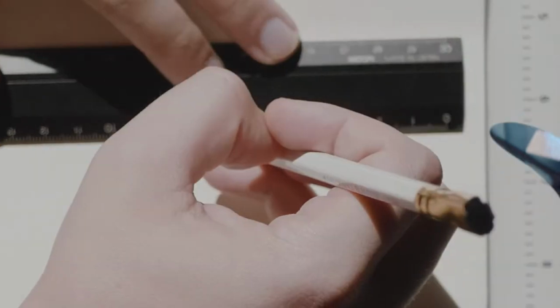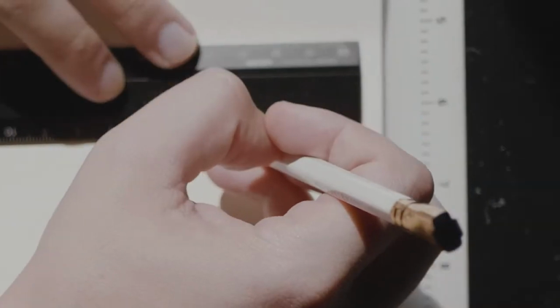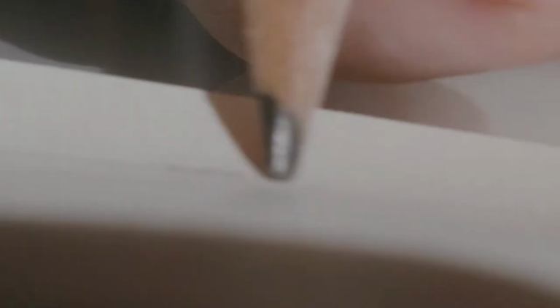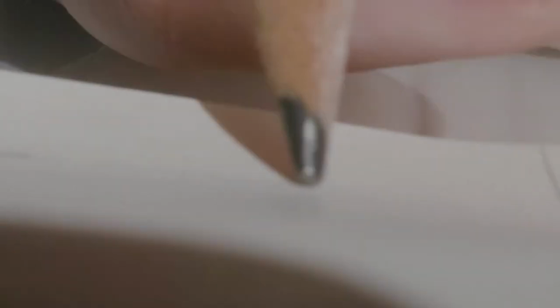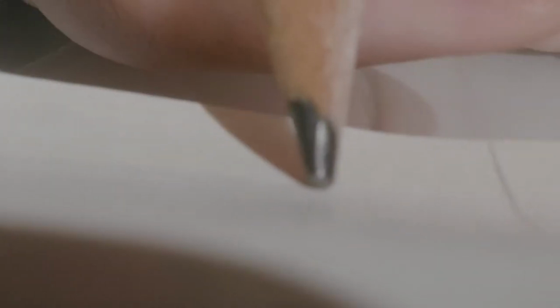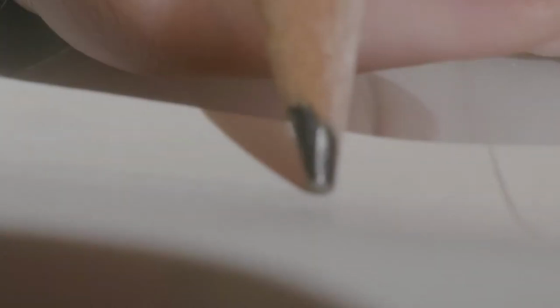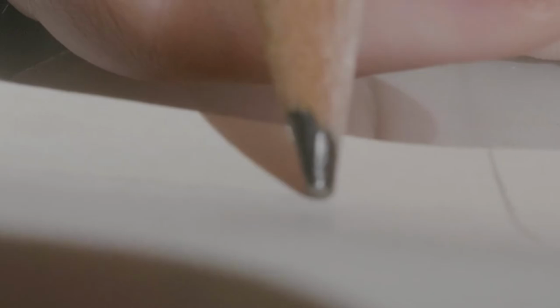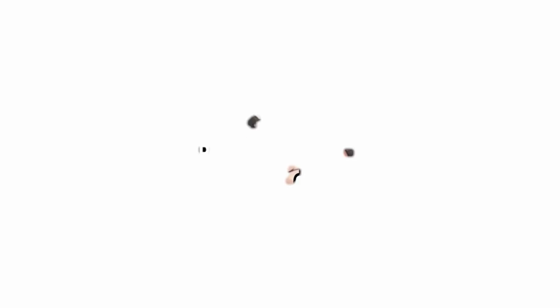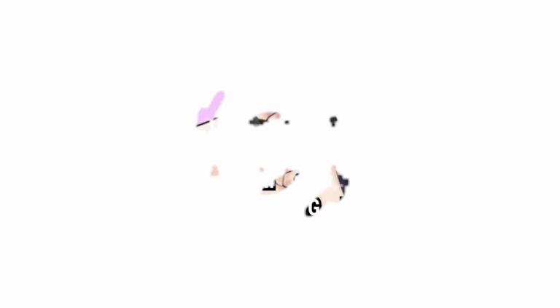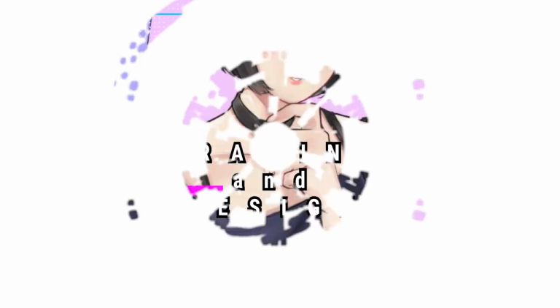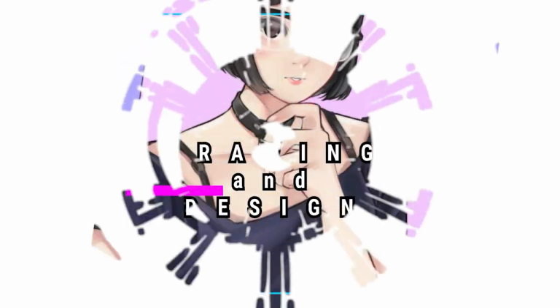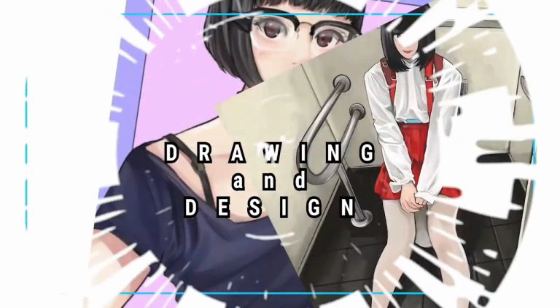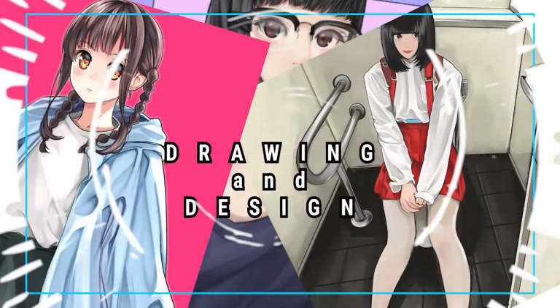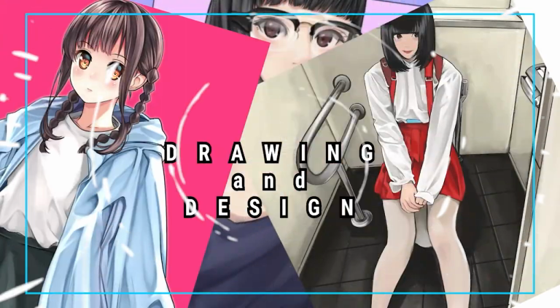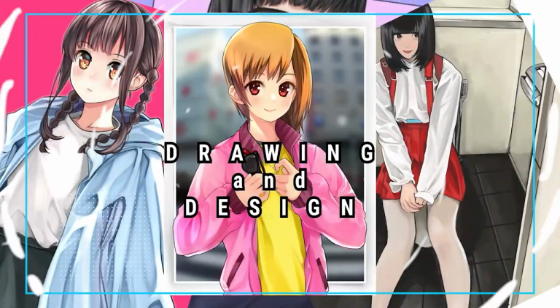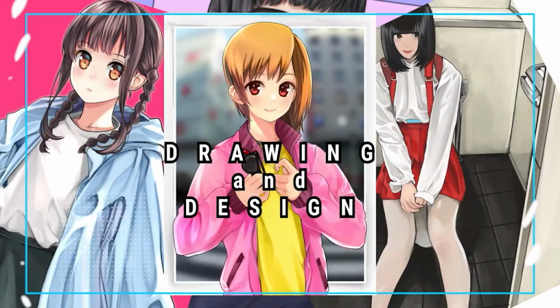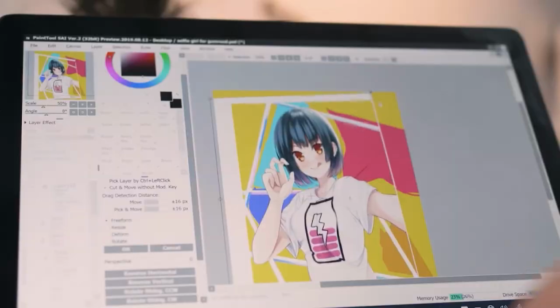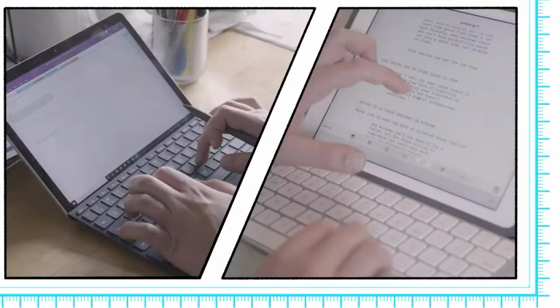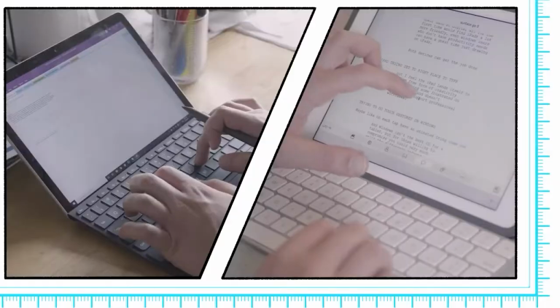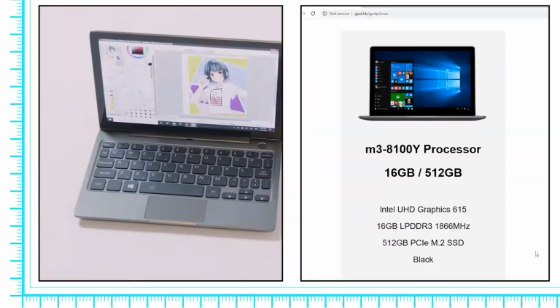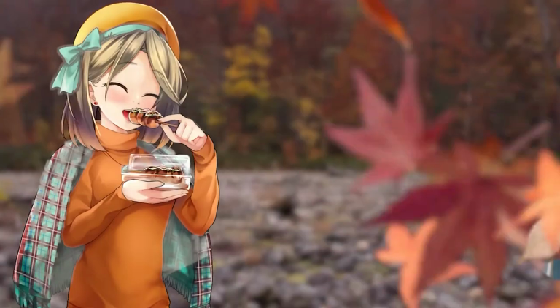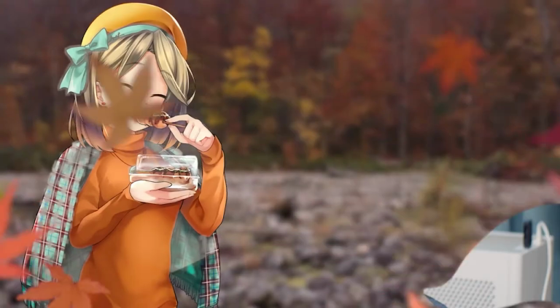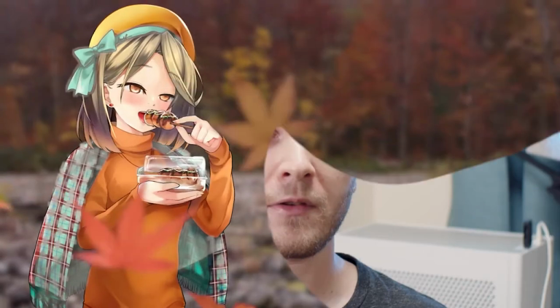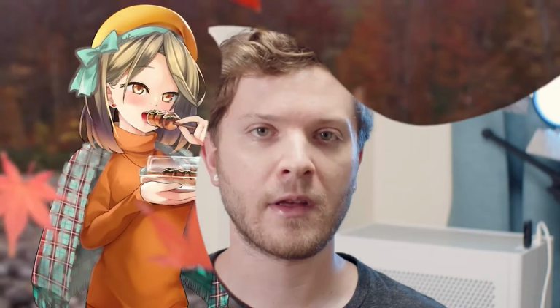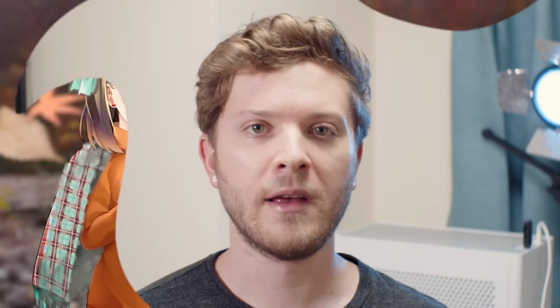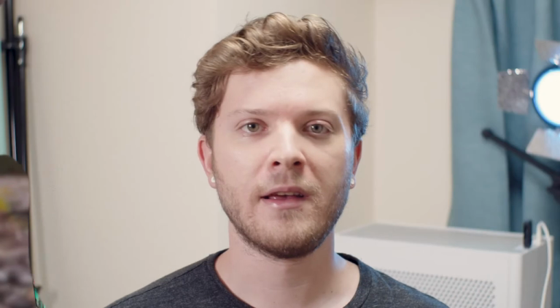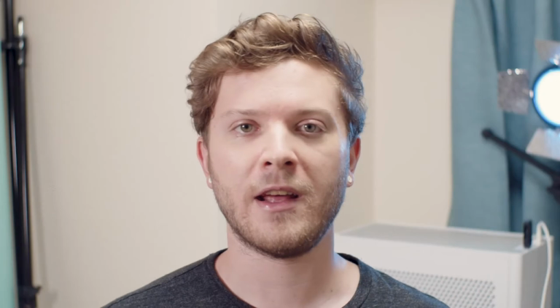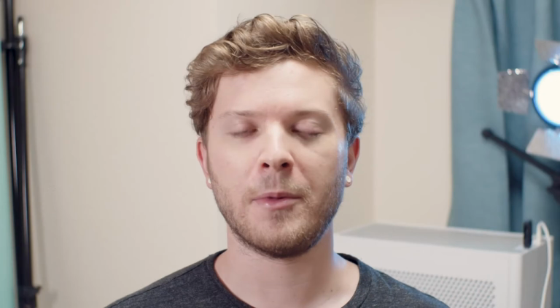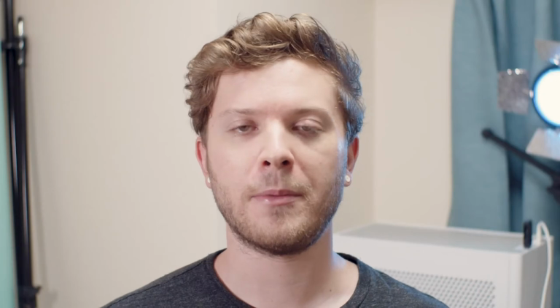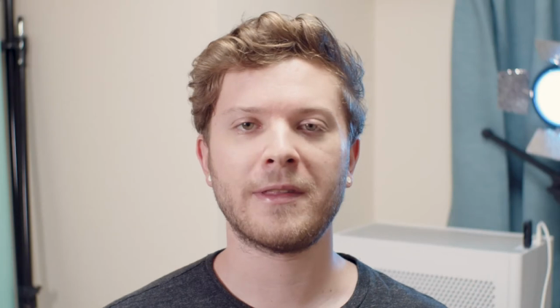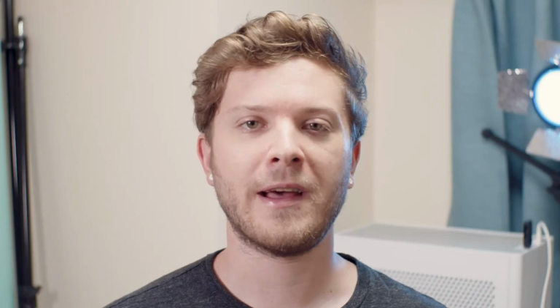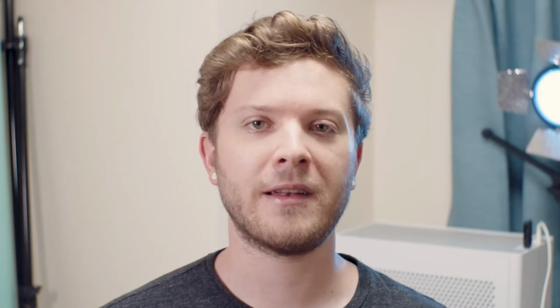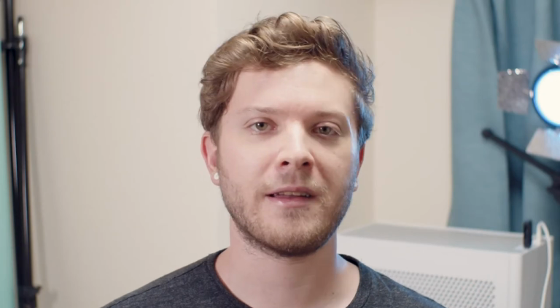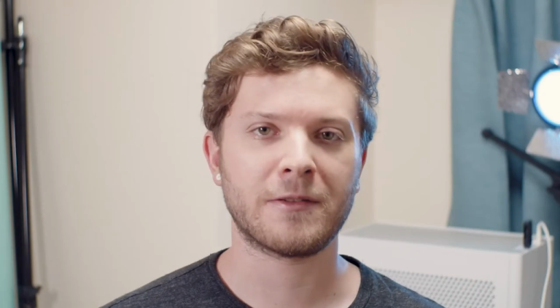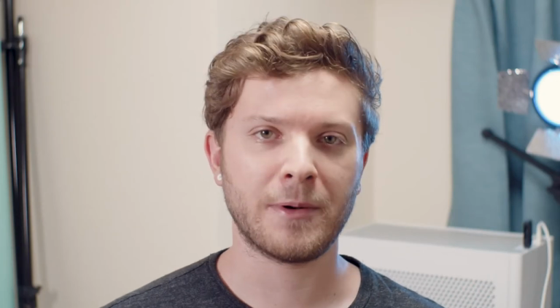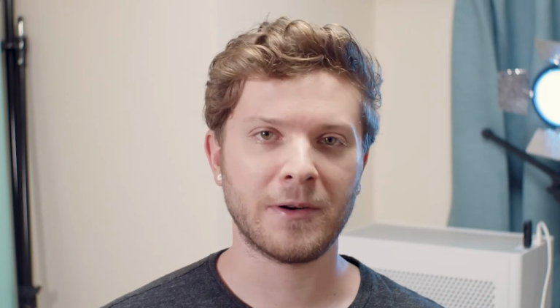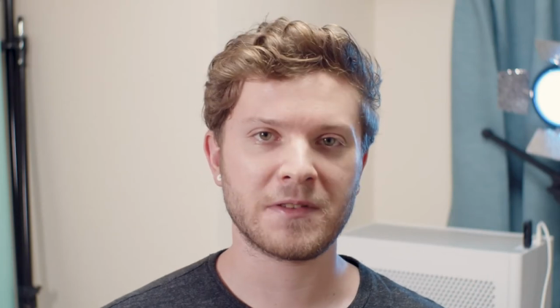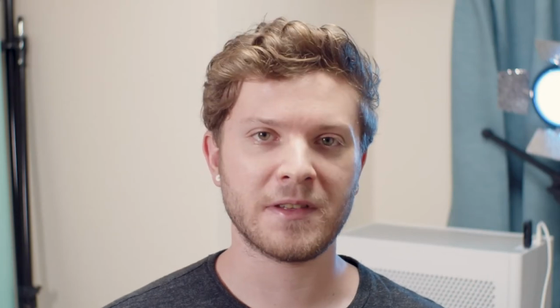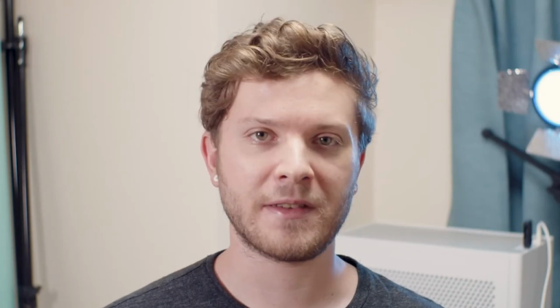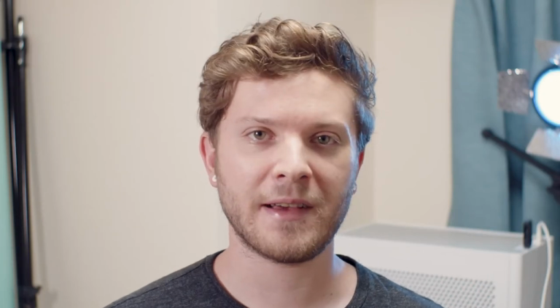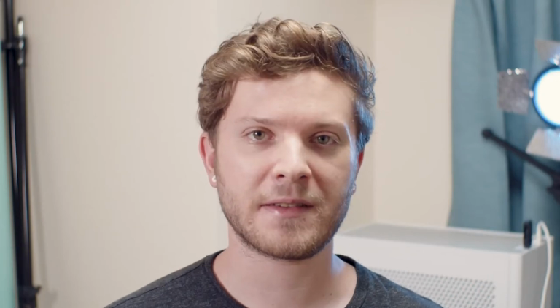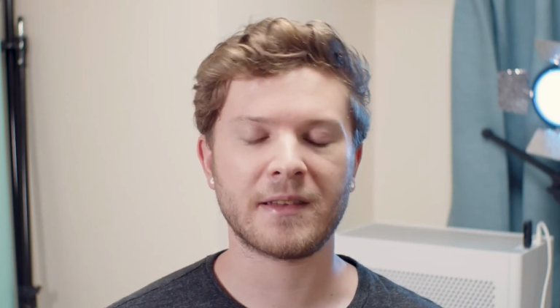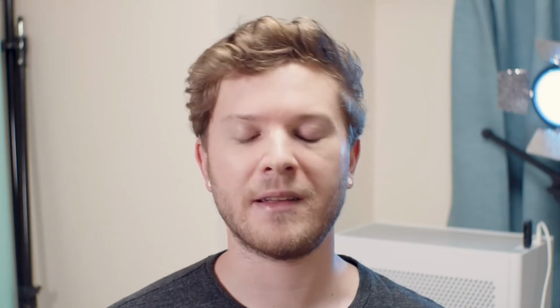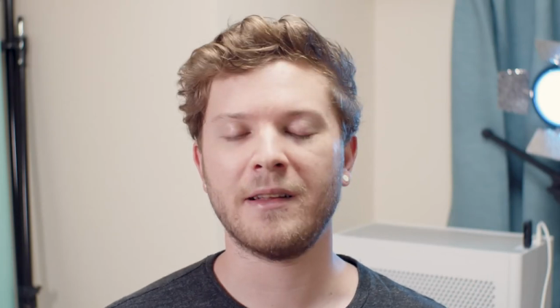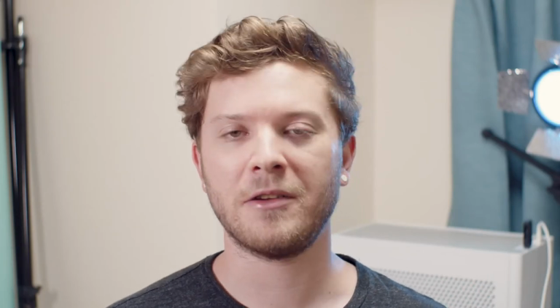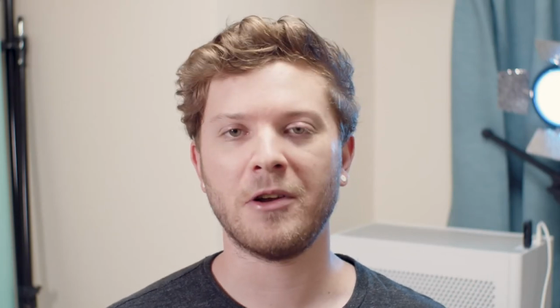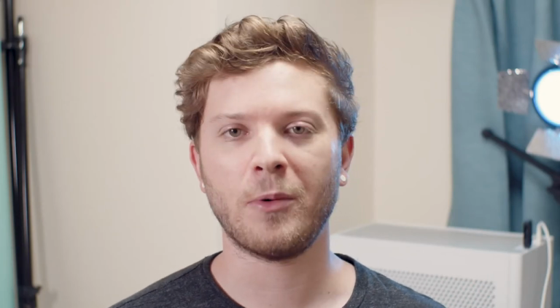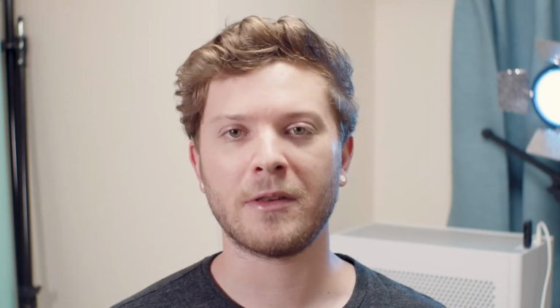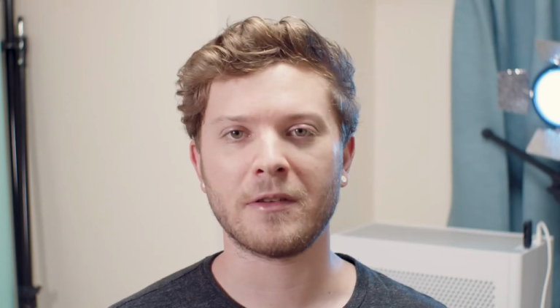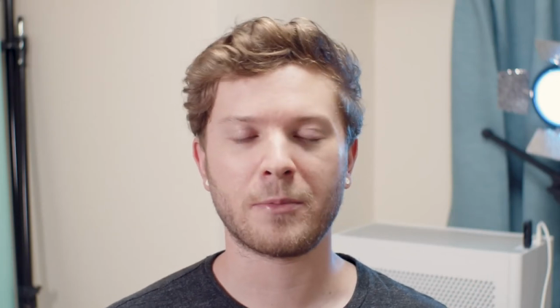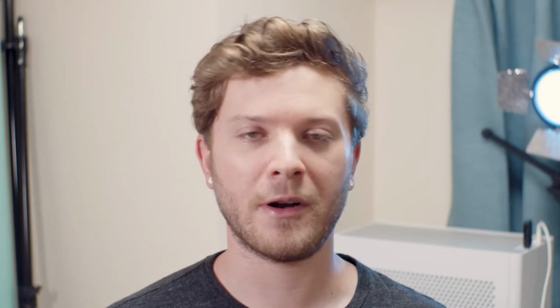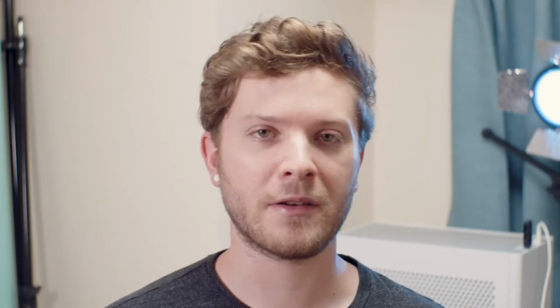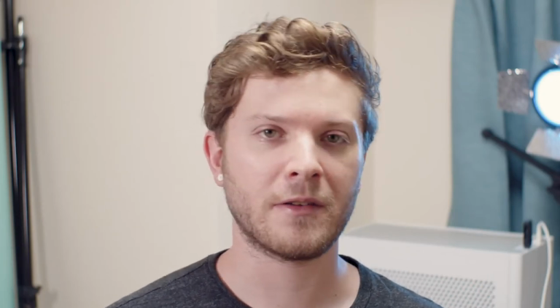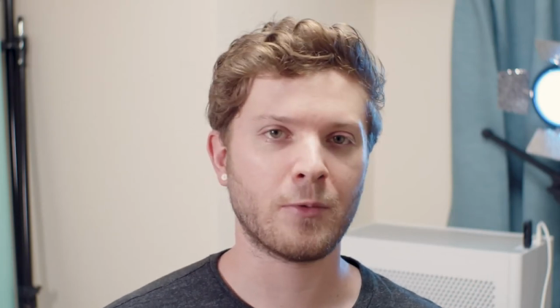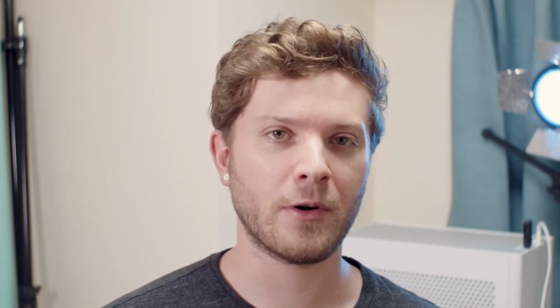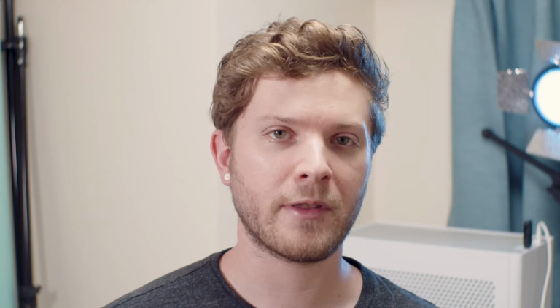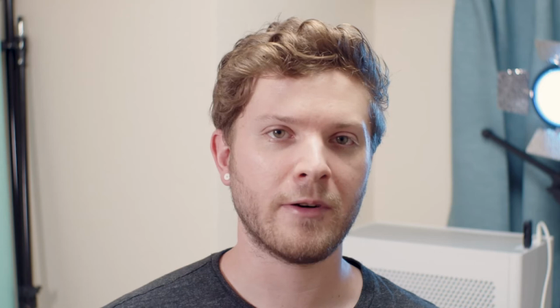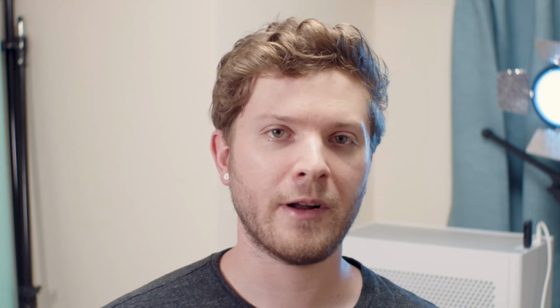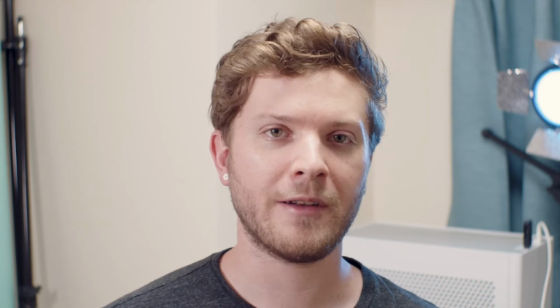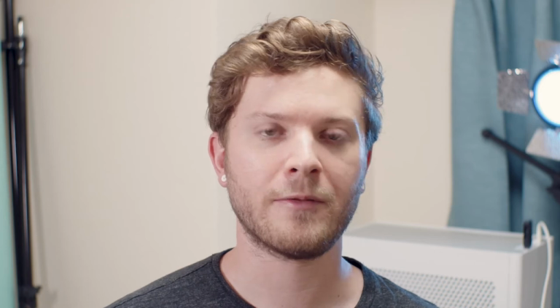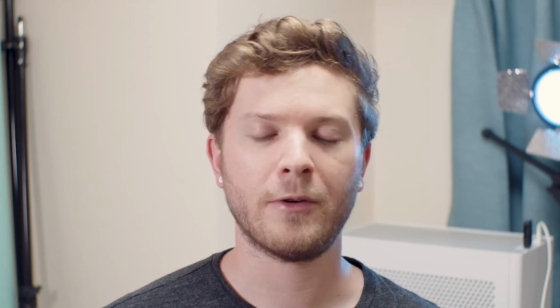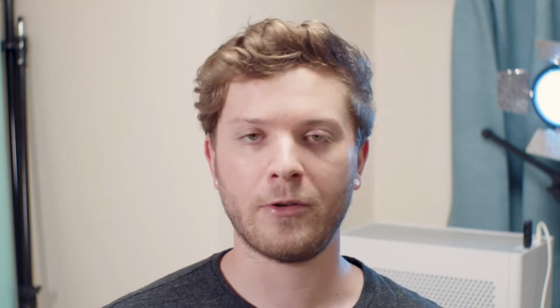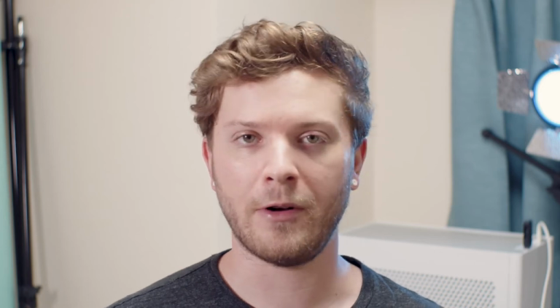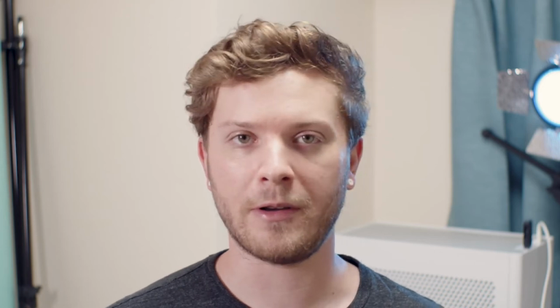I'm Tsukaben. I've been an illustrator for over 10 years and I'm using that experience to test this product and let you know whether it's worth it or not for drawing.